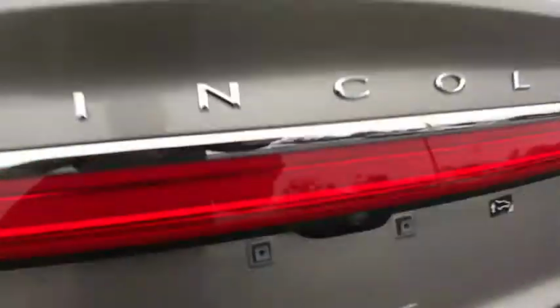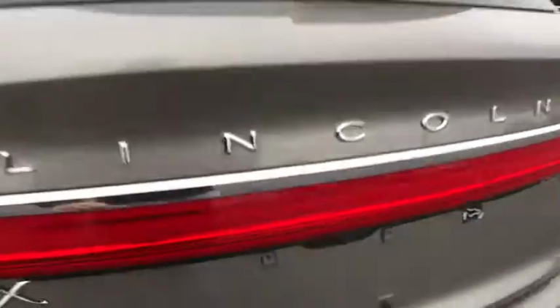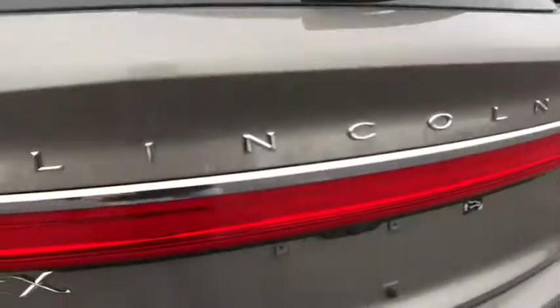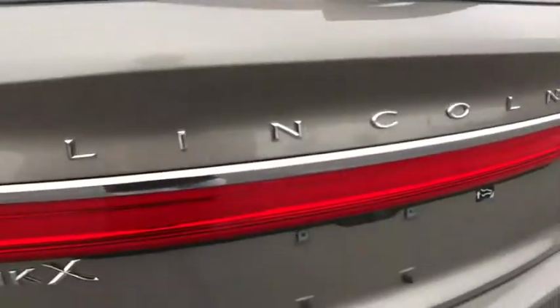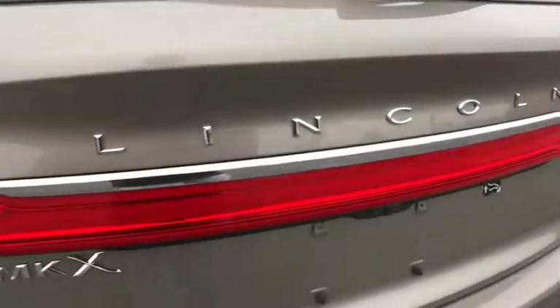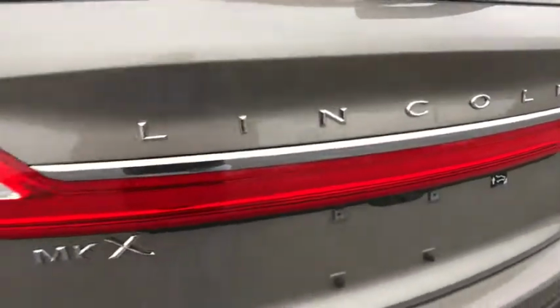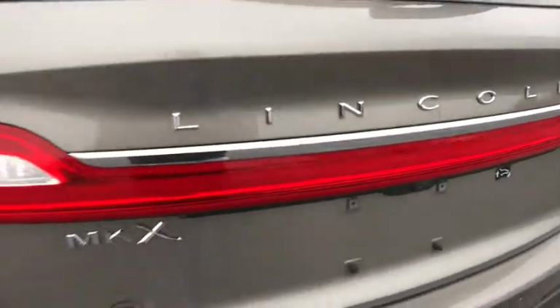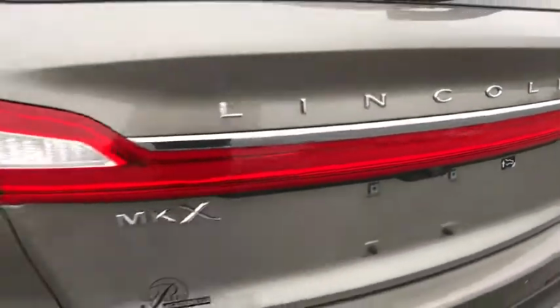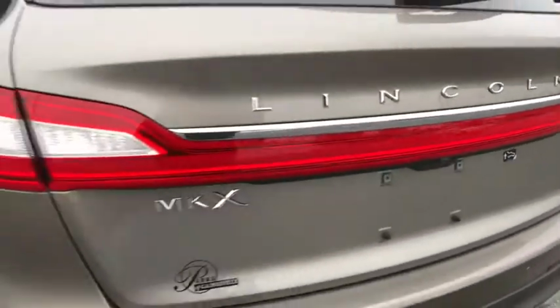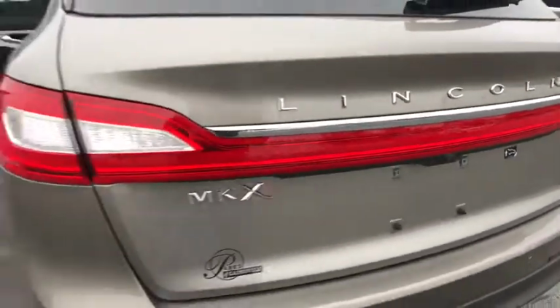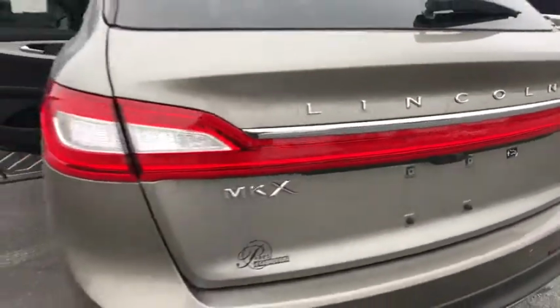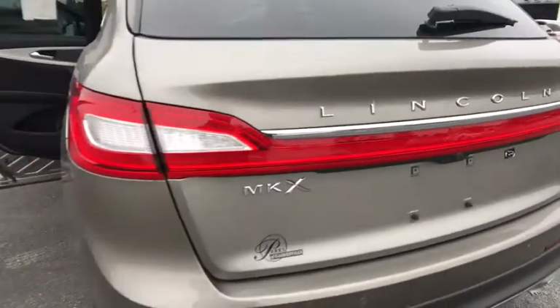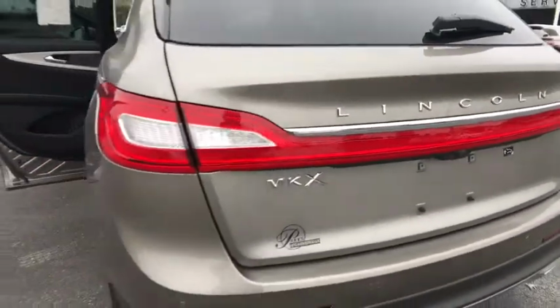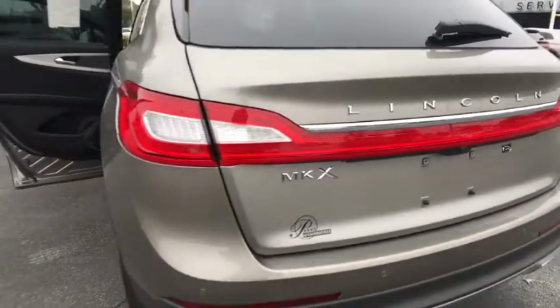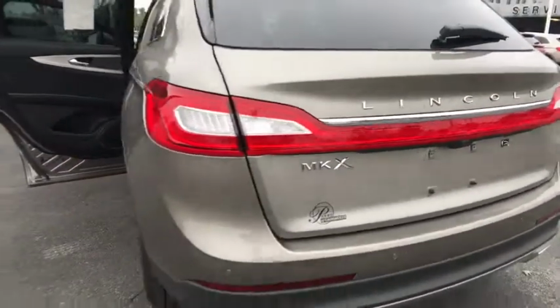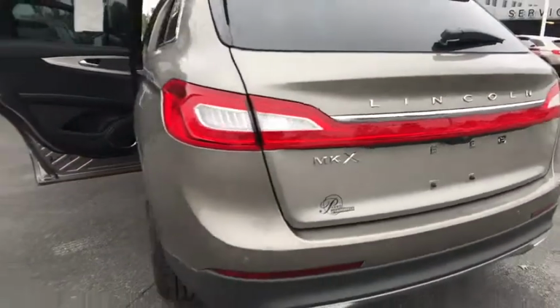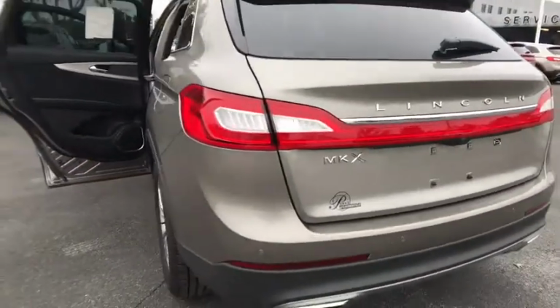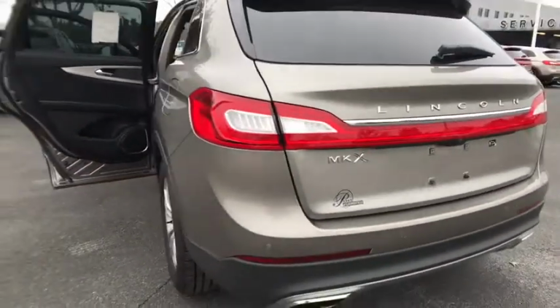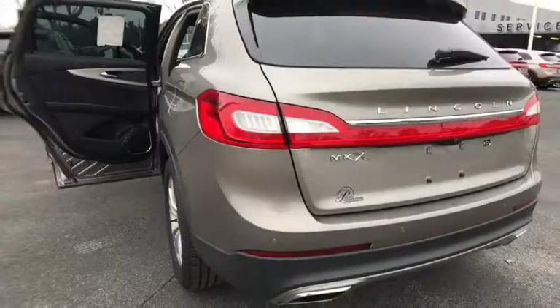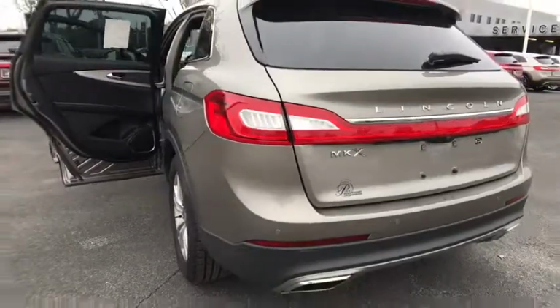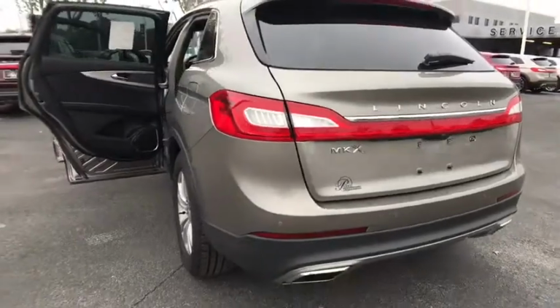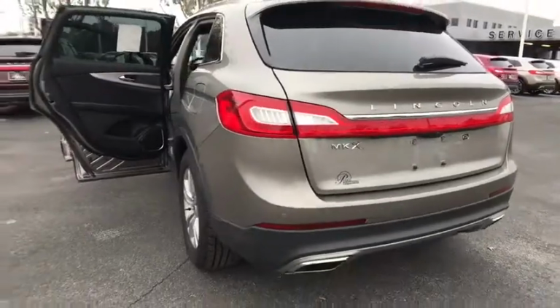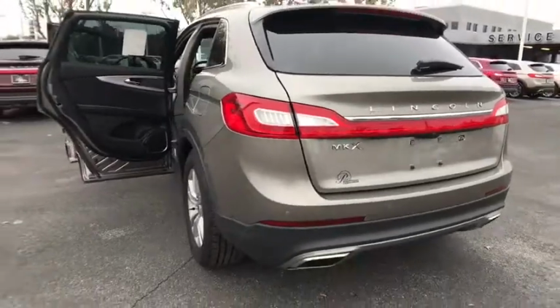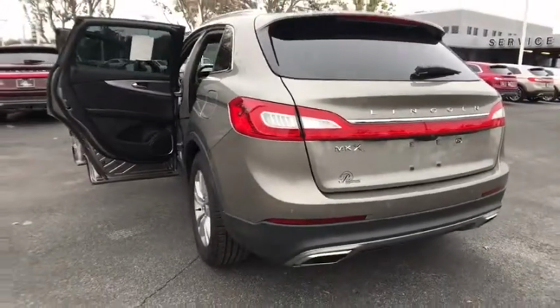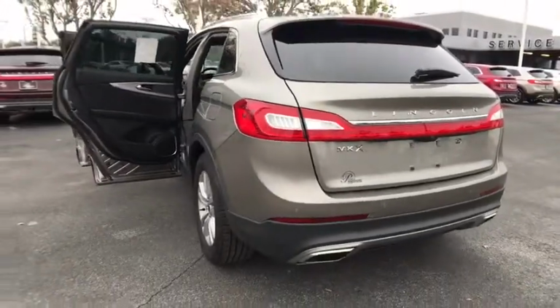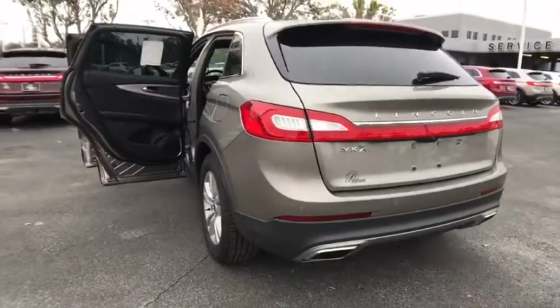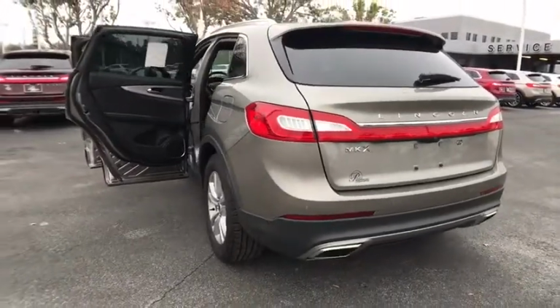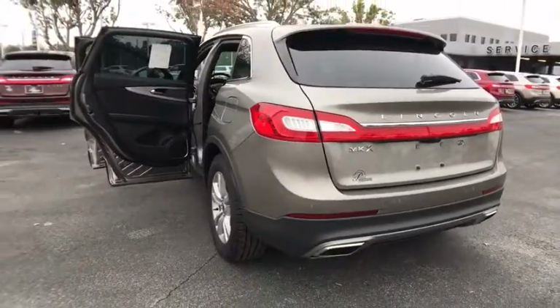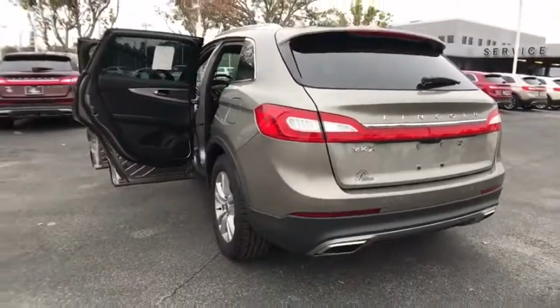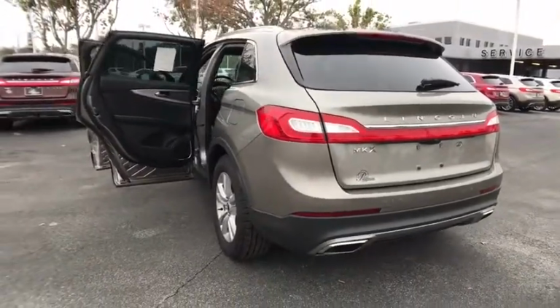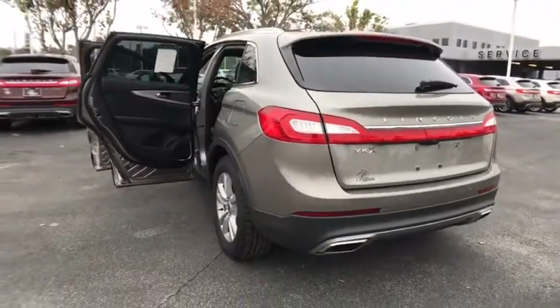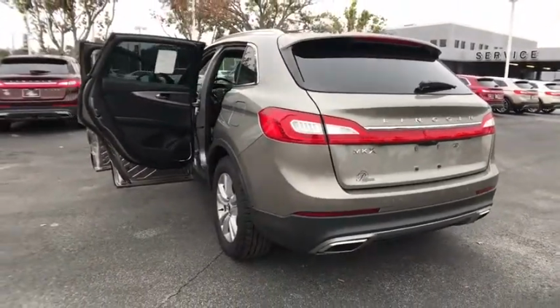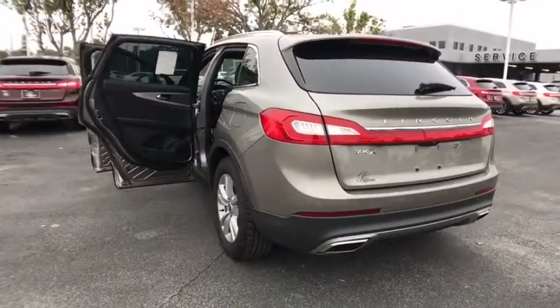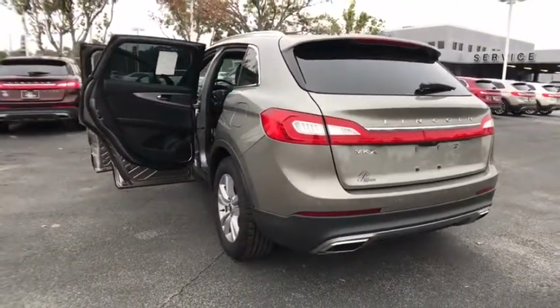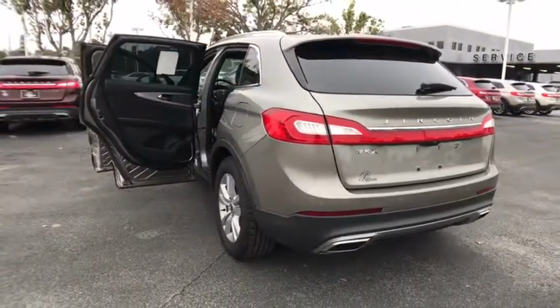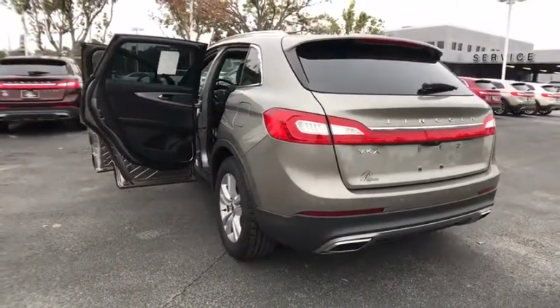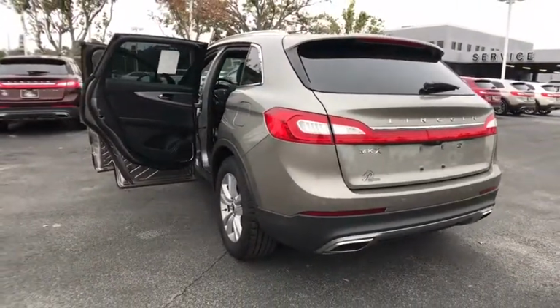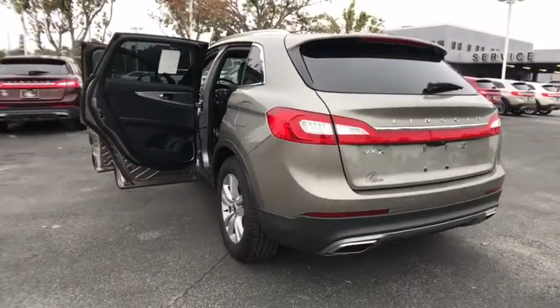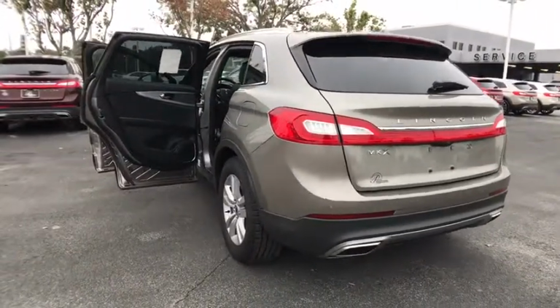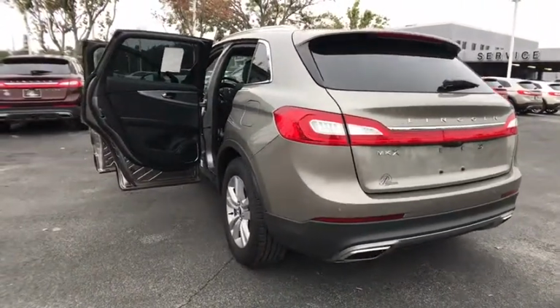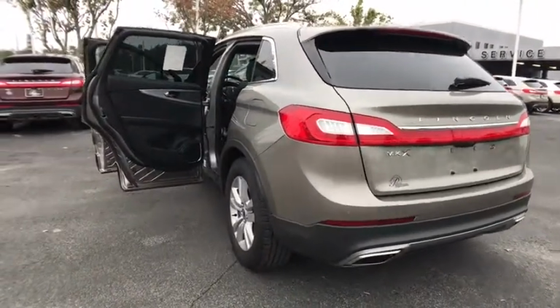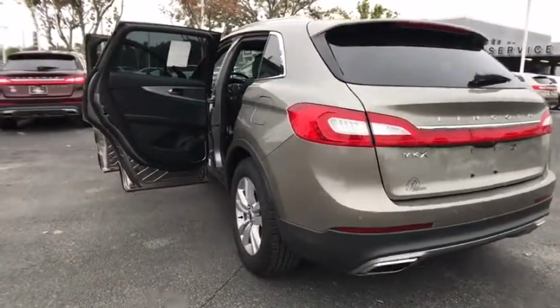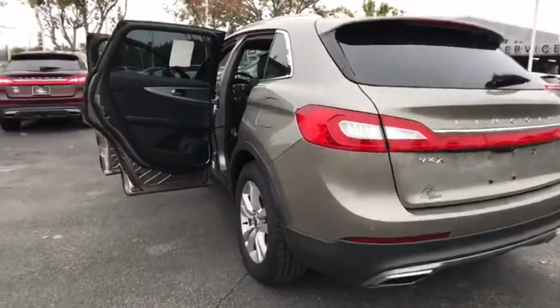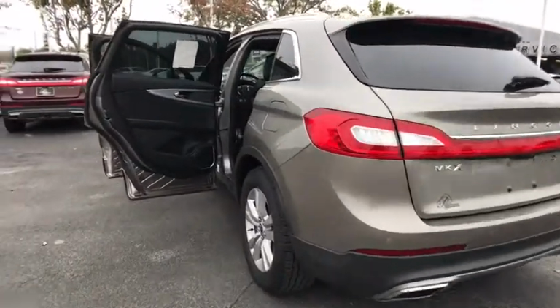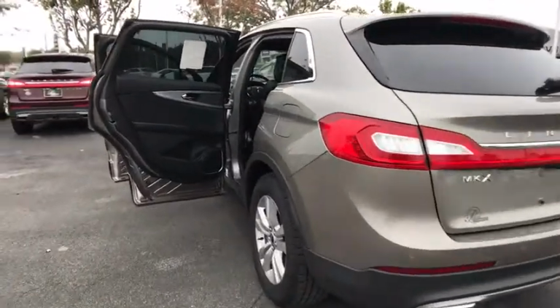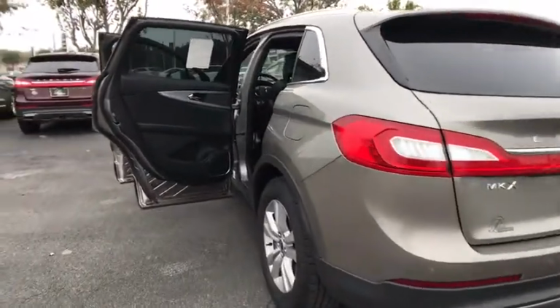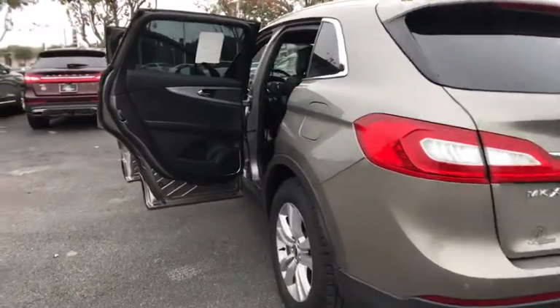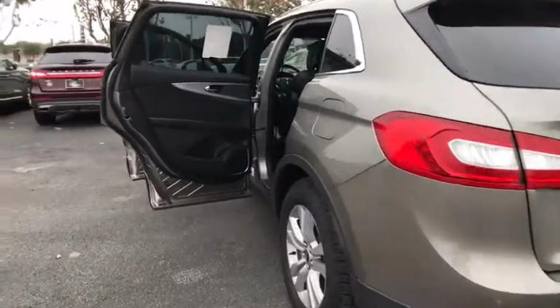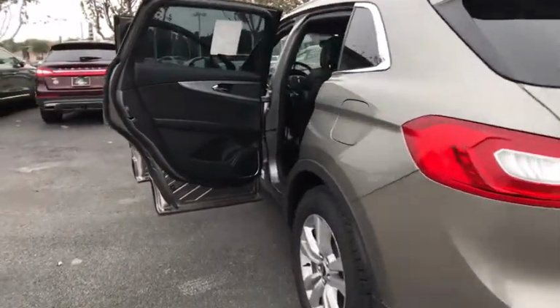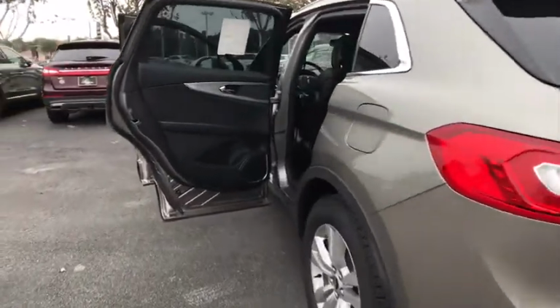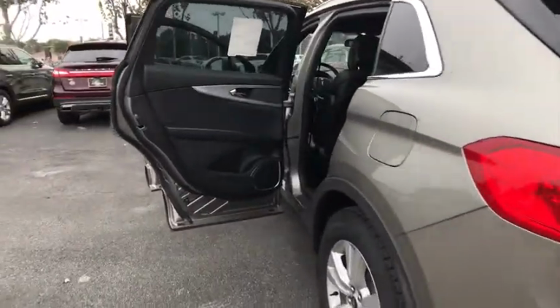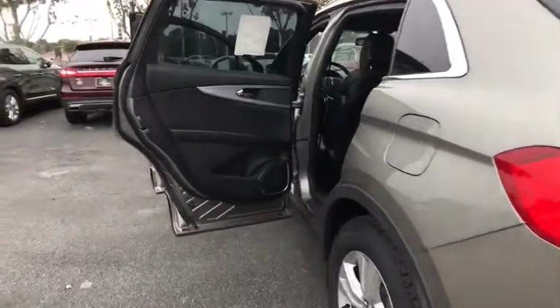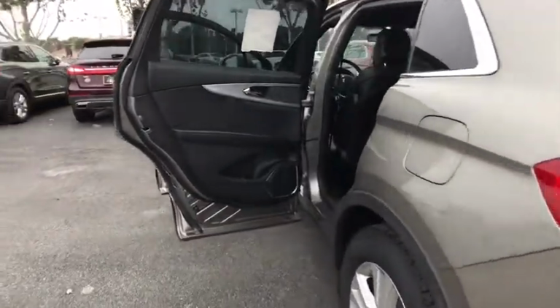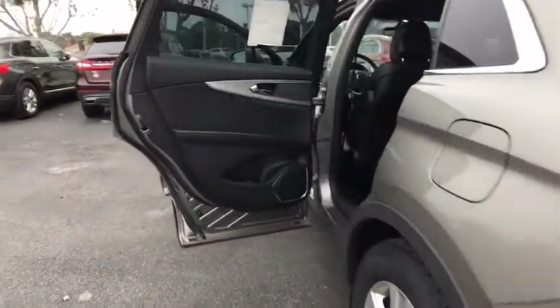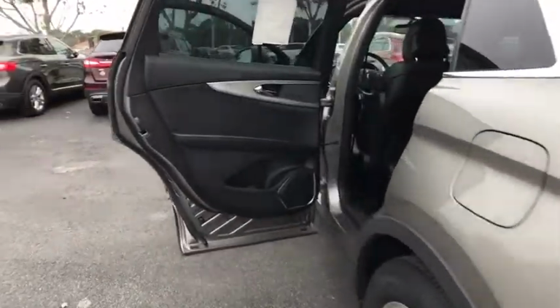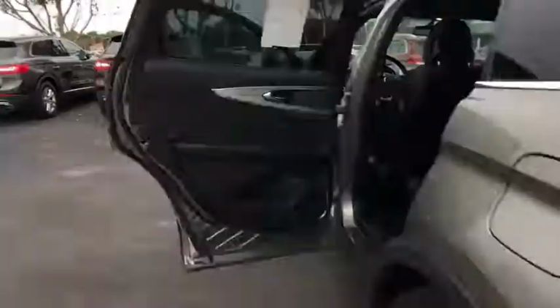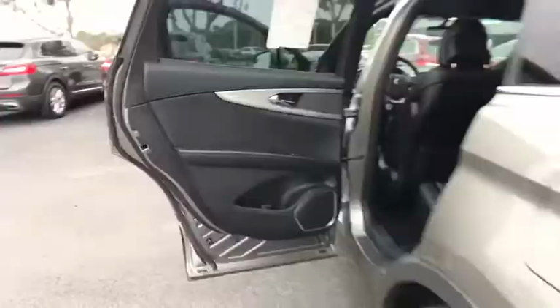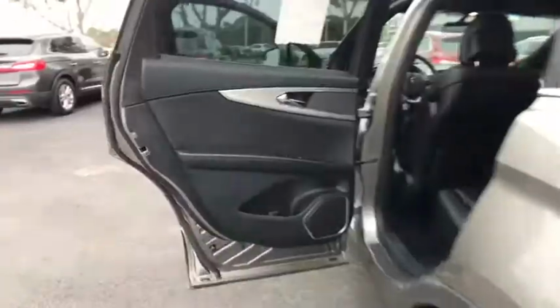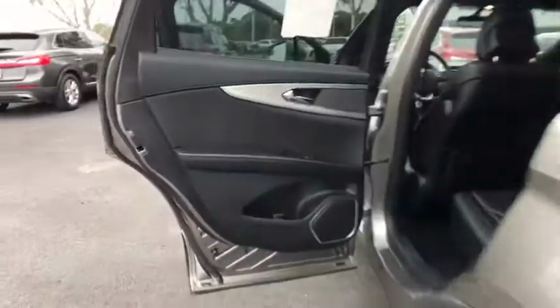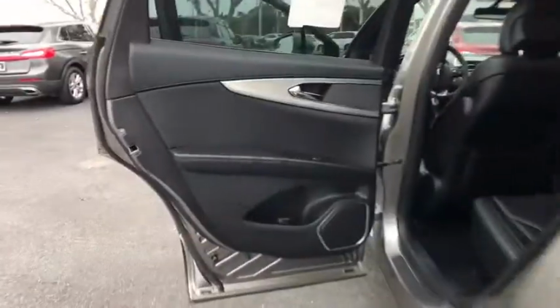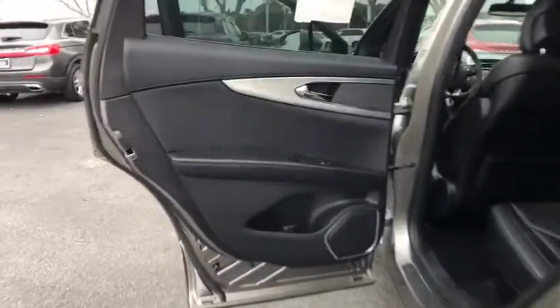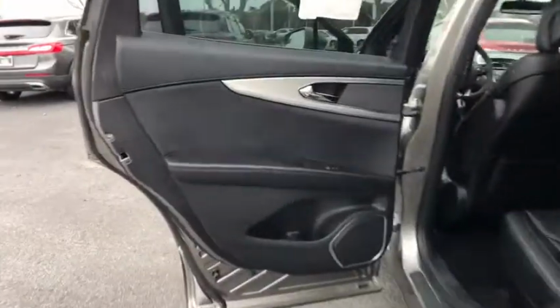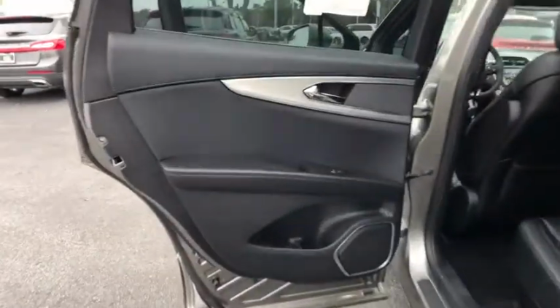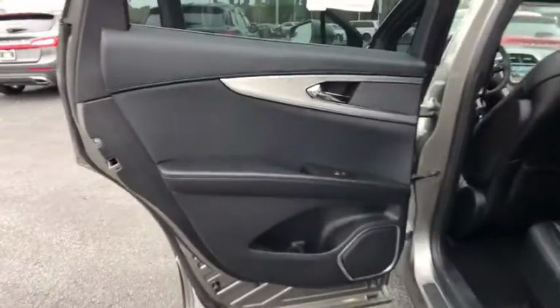Keyless entry, backup camera, leather wrapped steering wheel, Bluetooth, power steering, adjustable steering wheel.